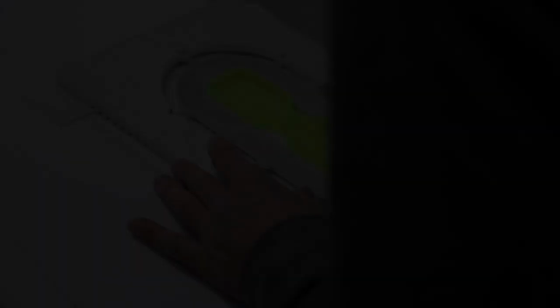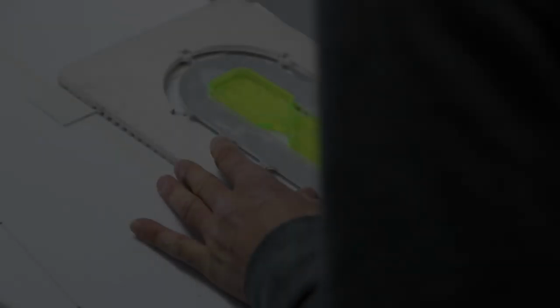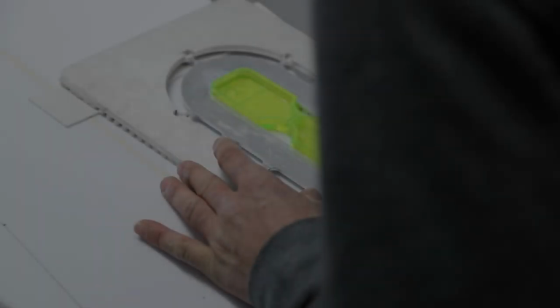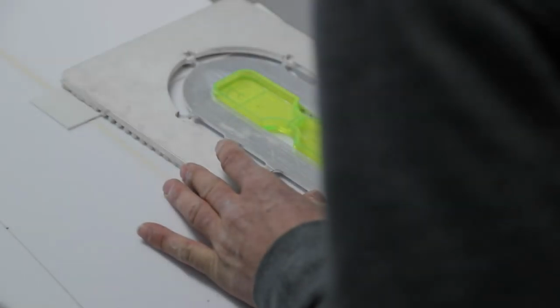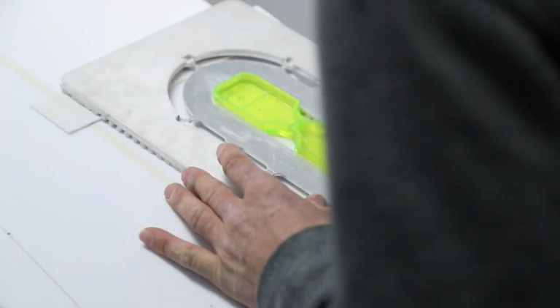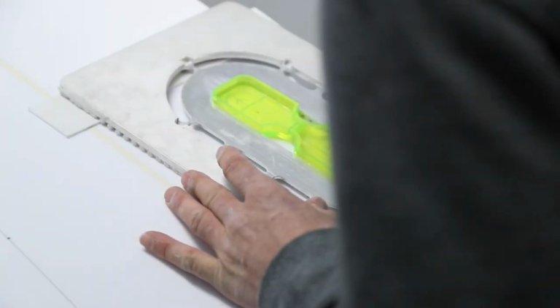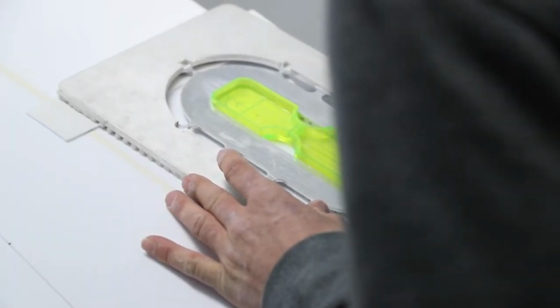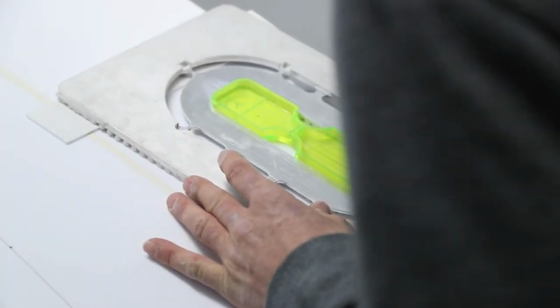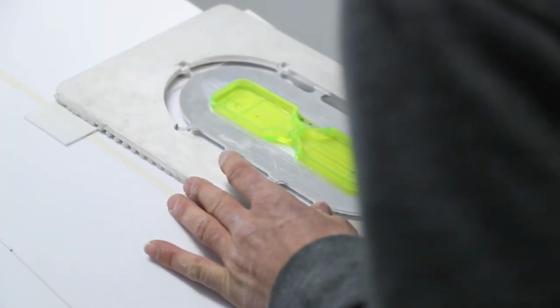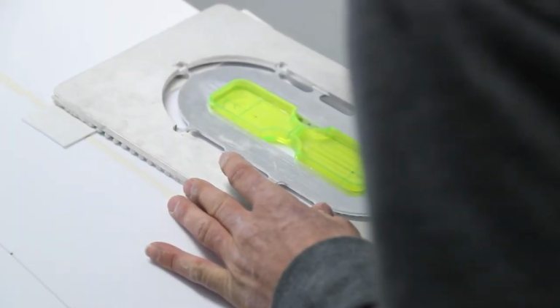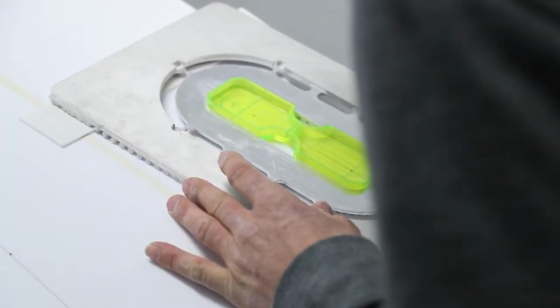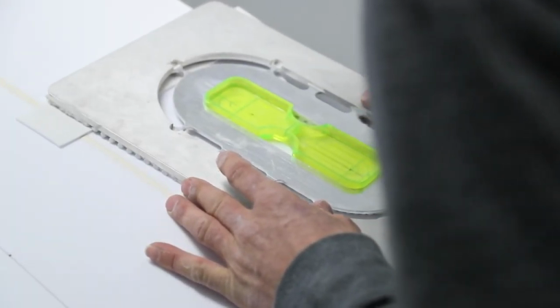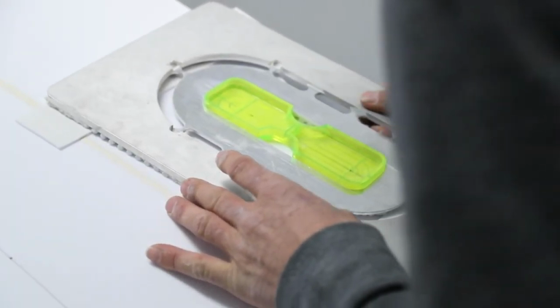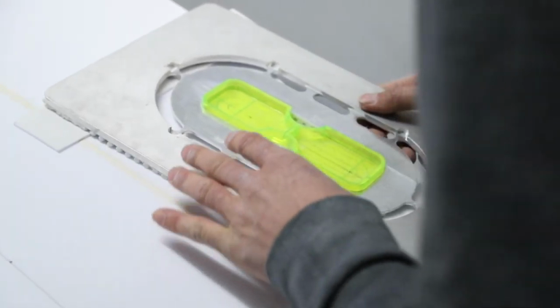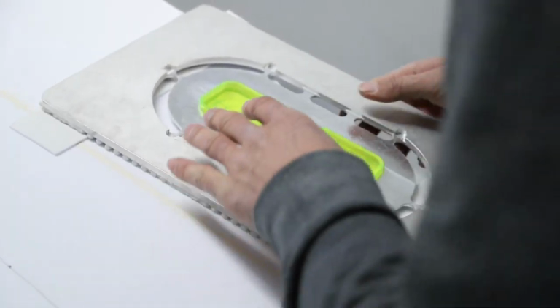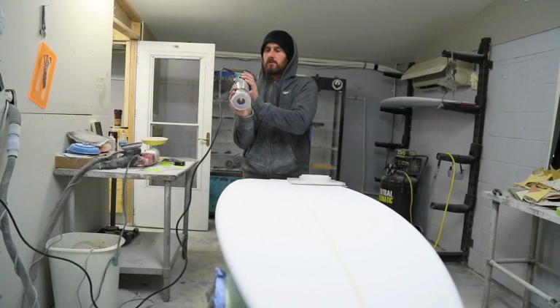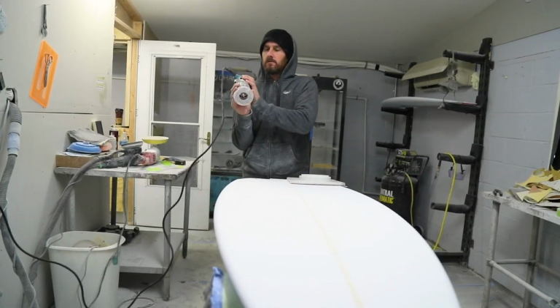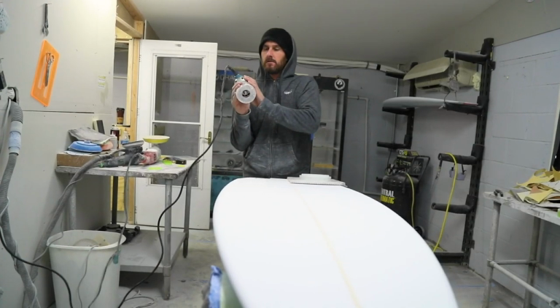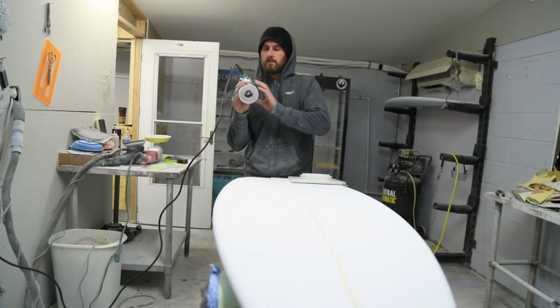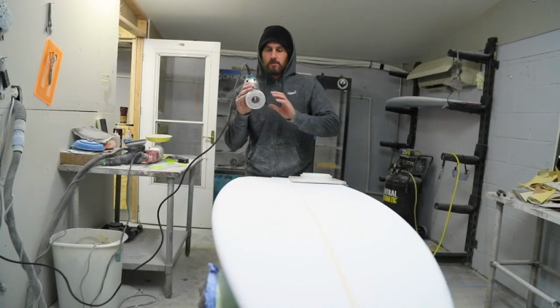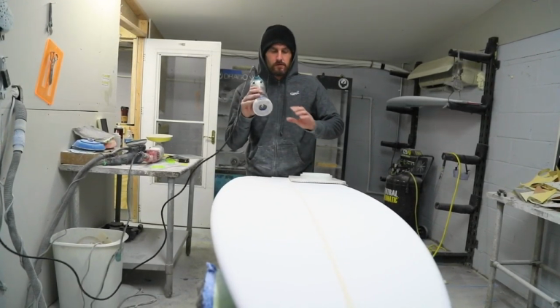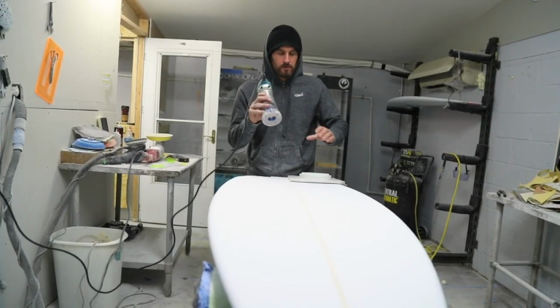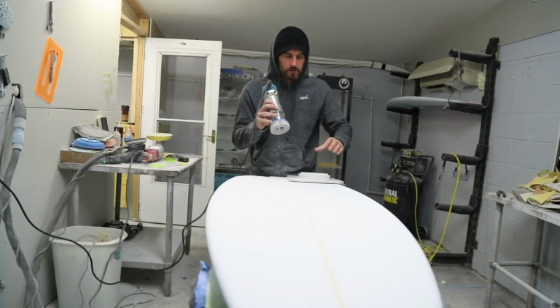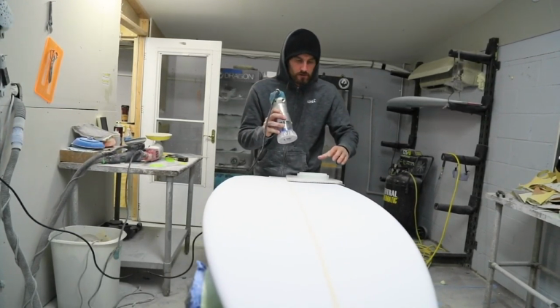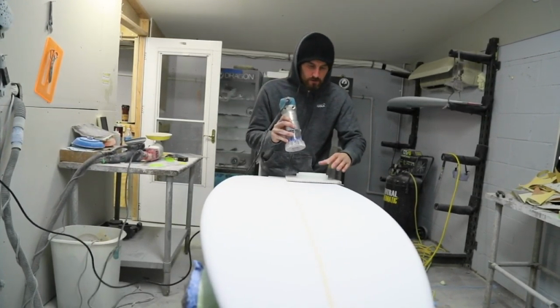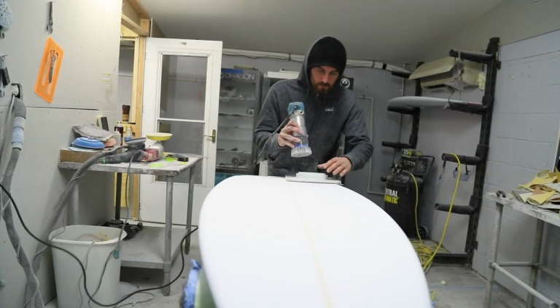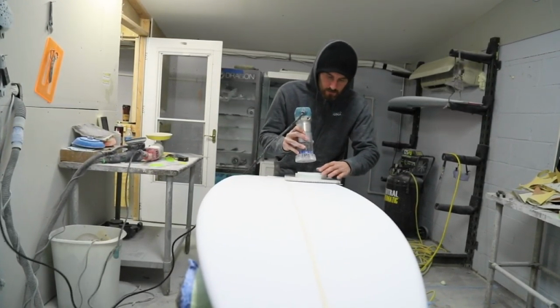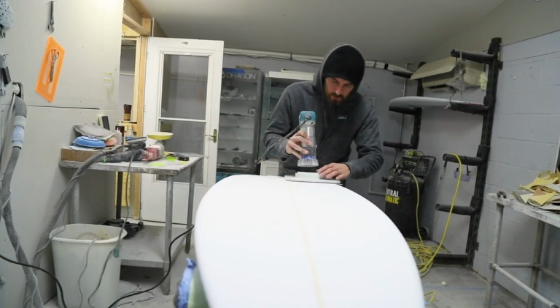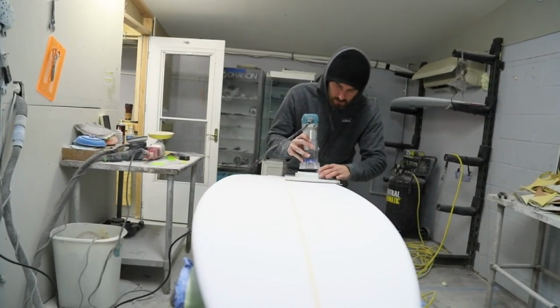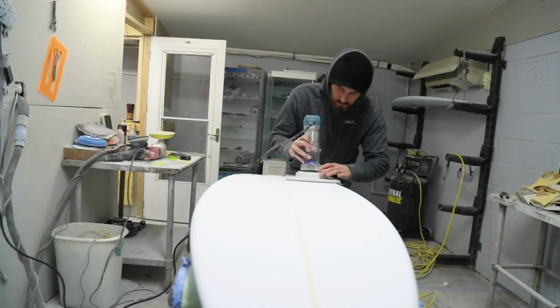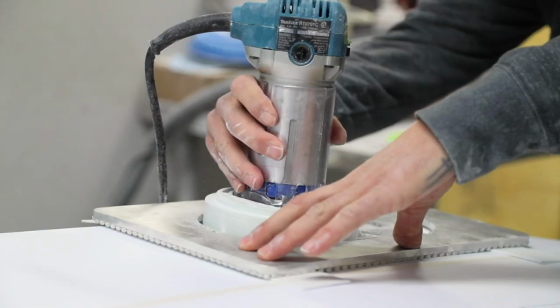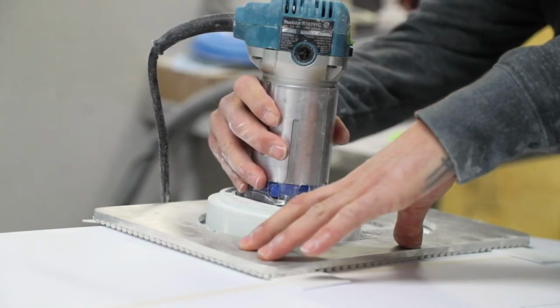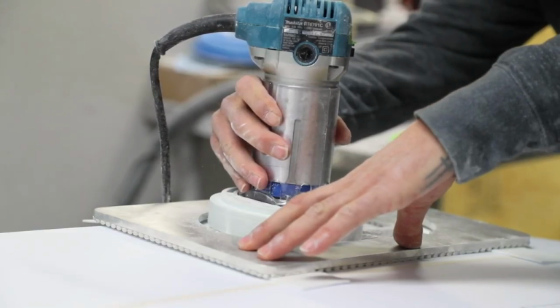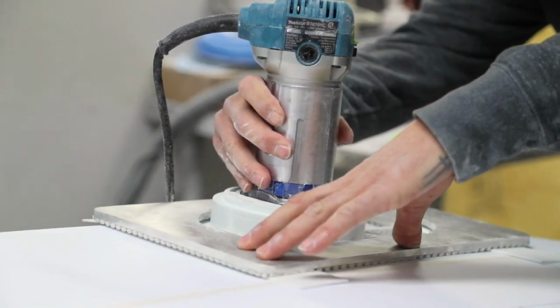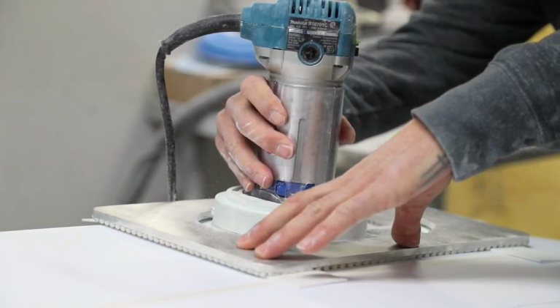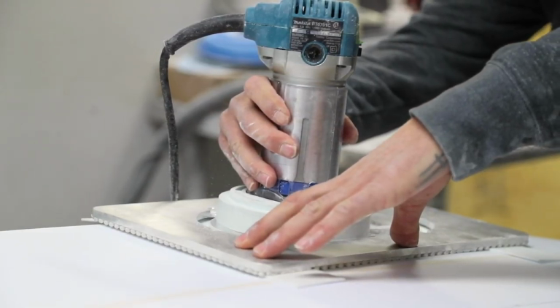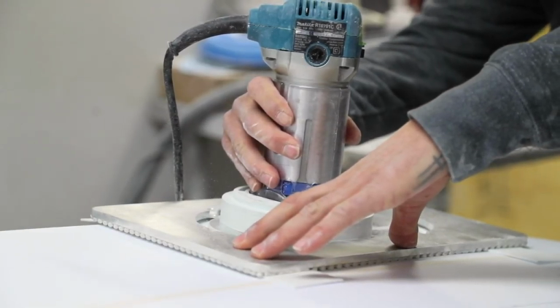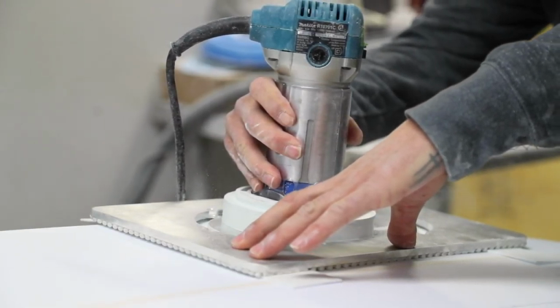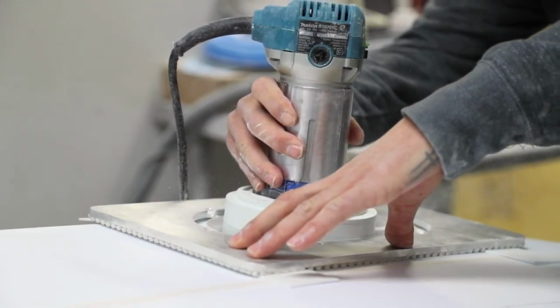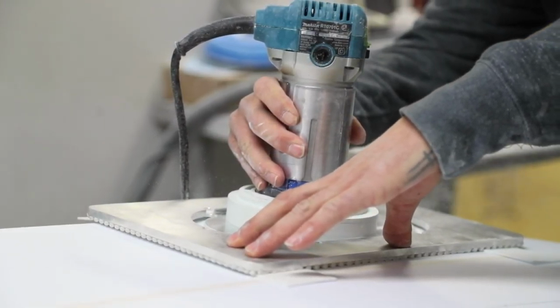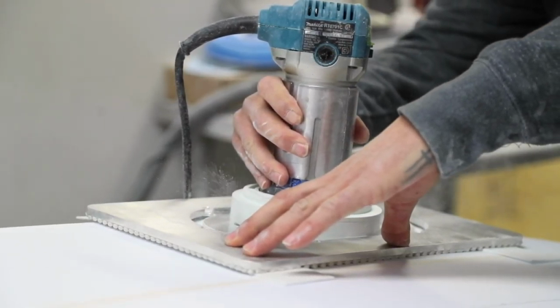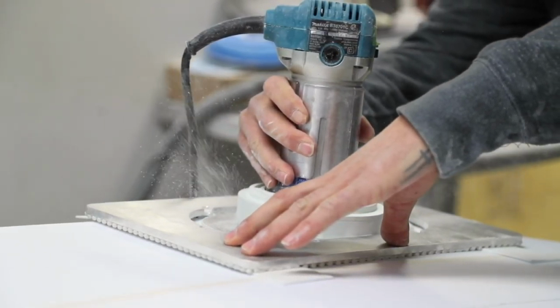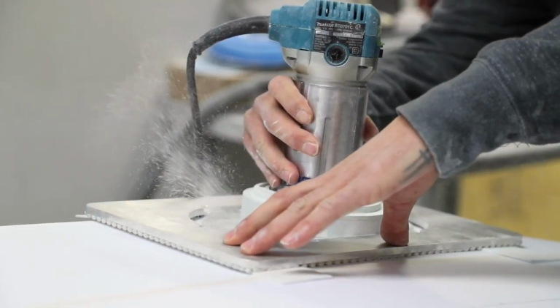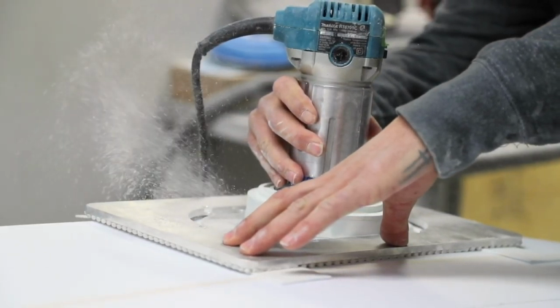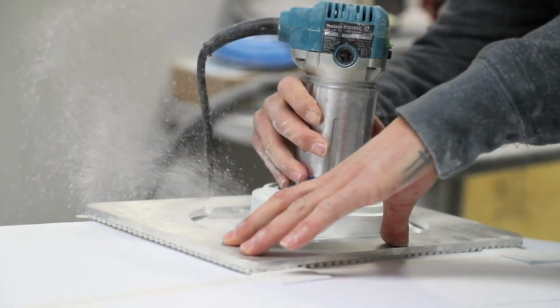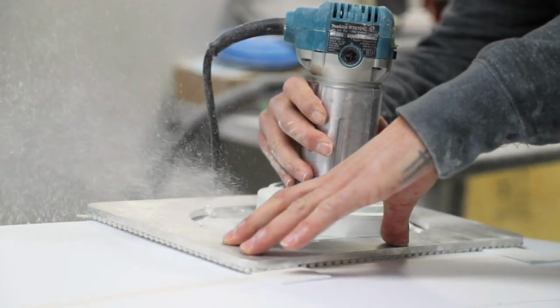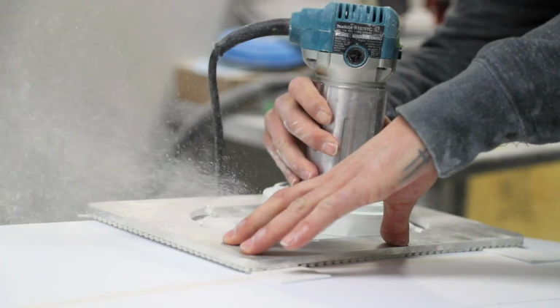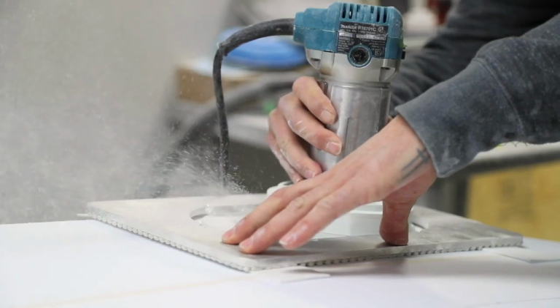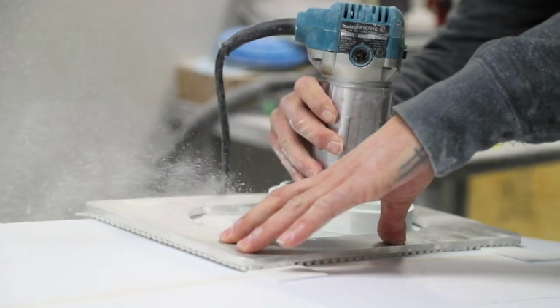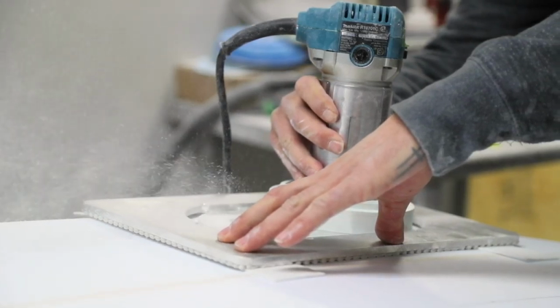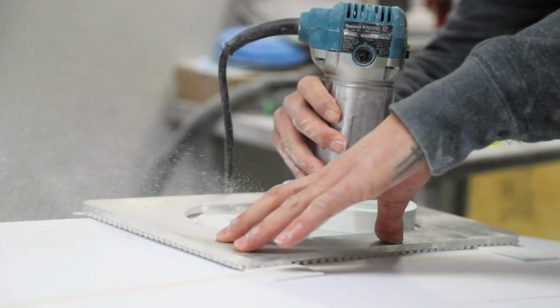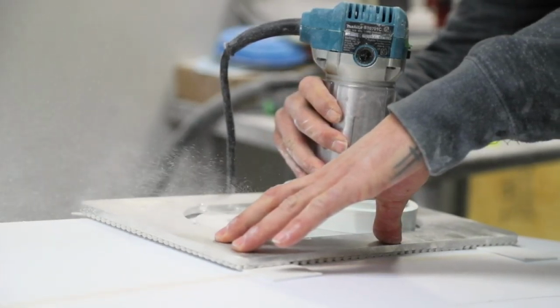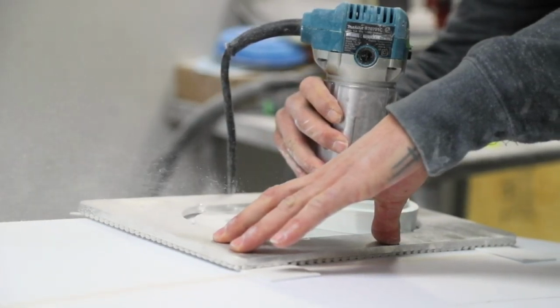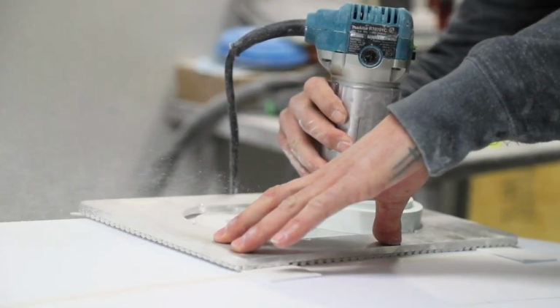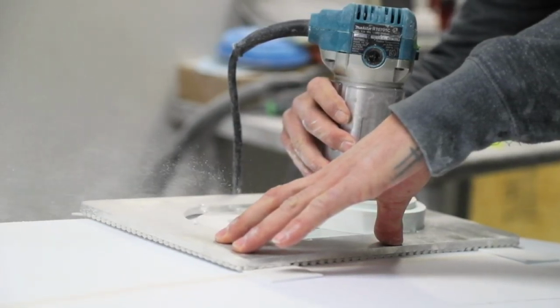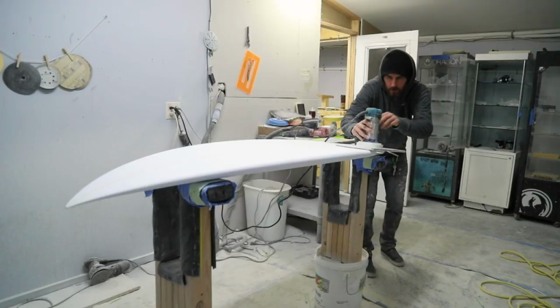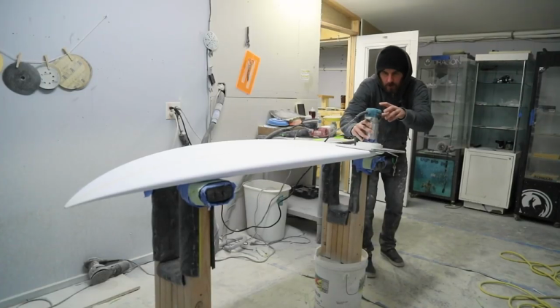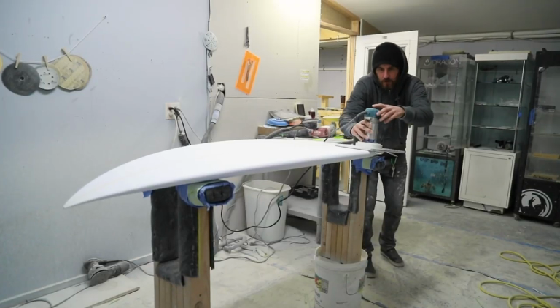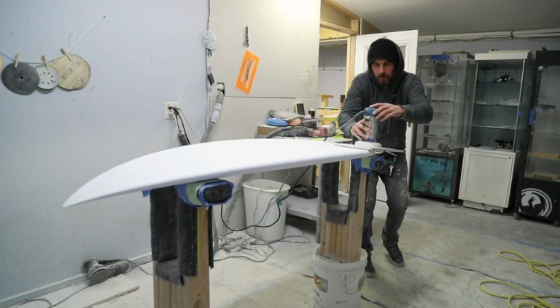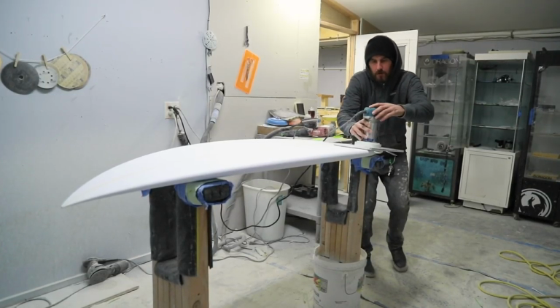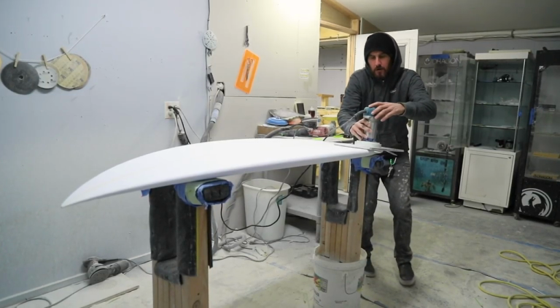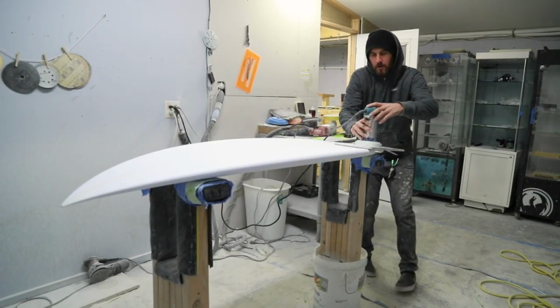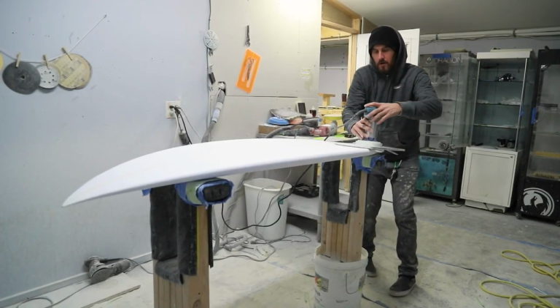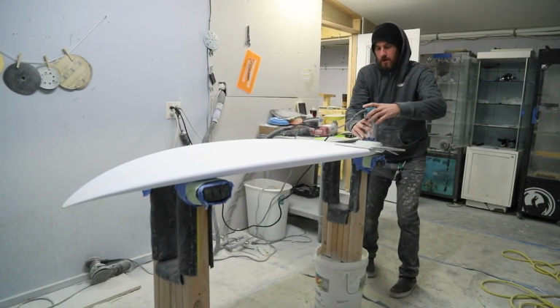I'm just going to do a quad setup. I rode it in Puerto Rico with four fins, and I really liked it.